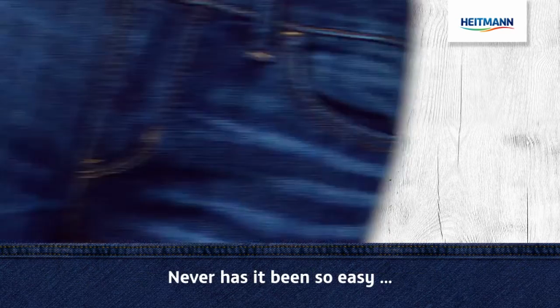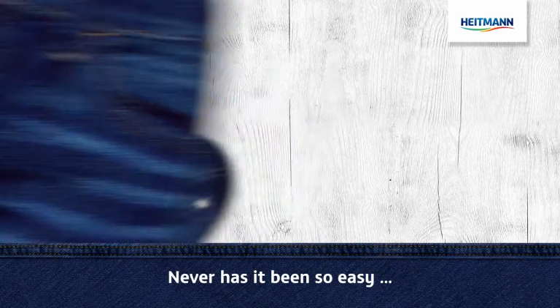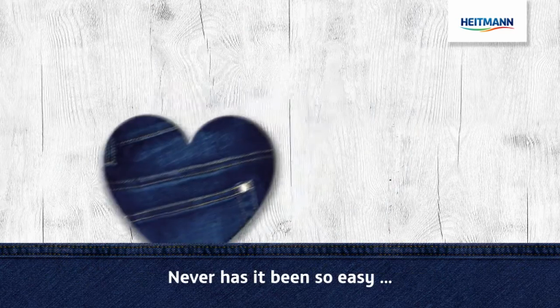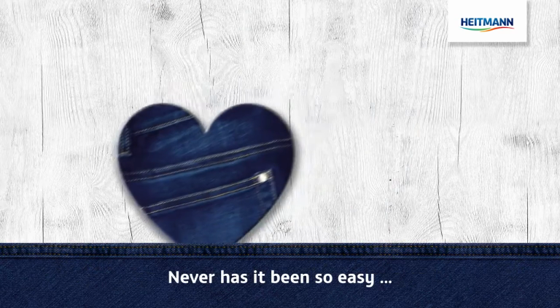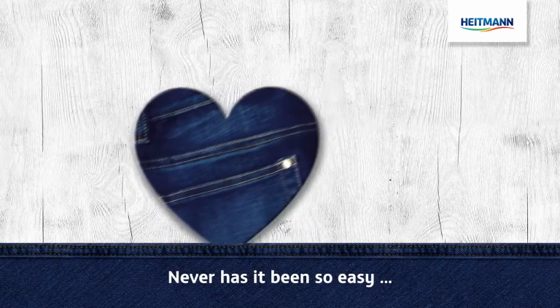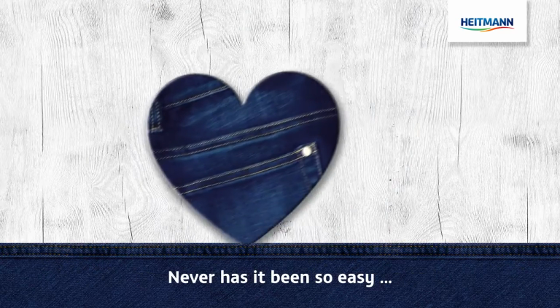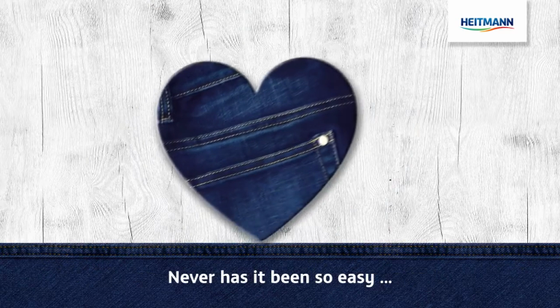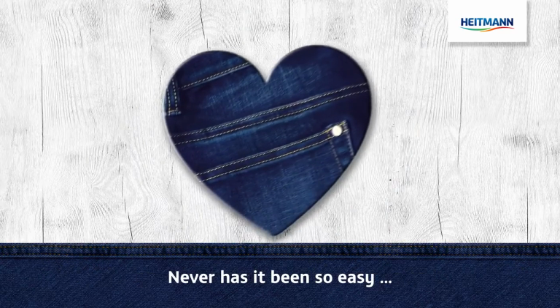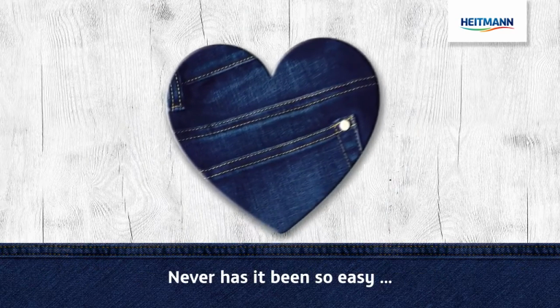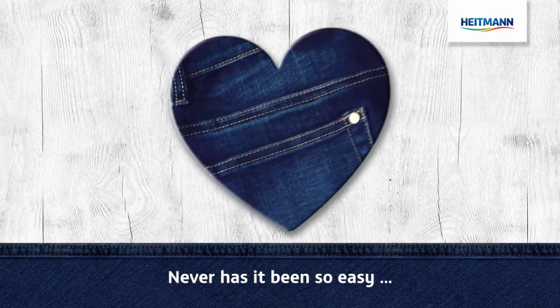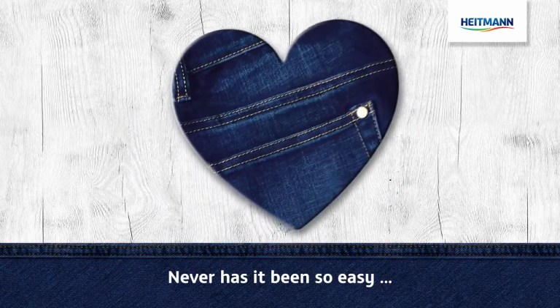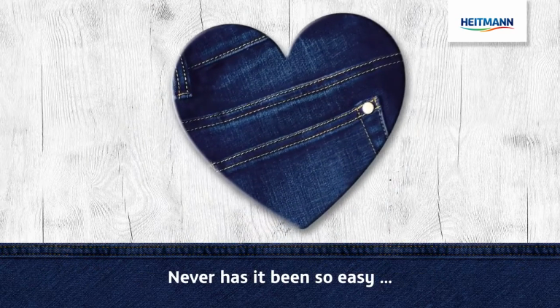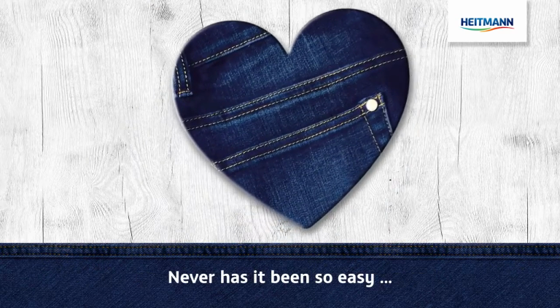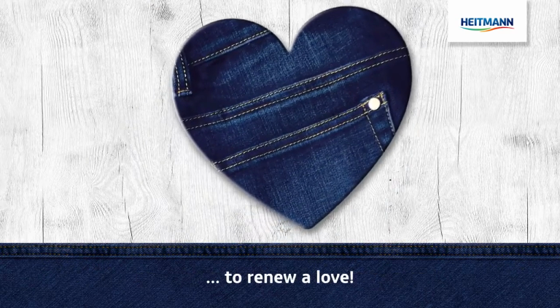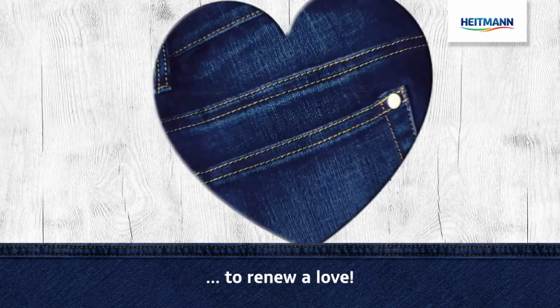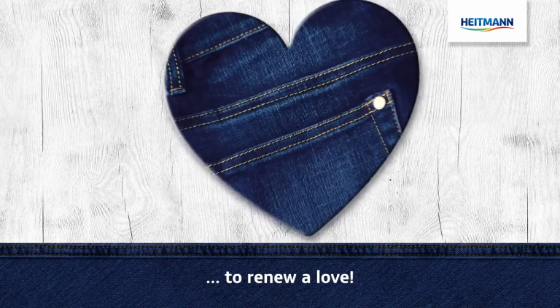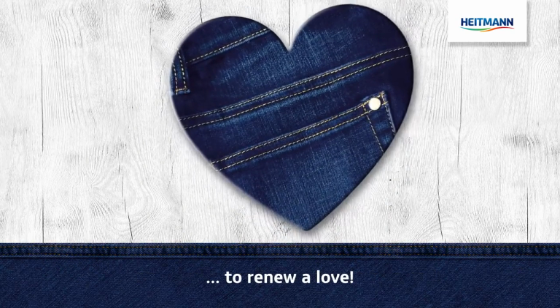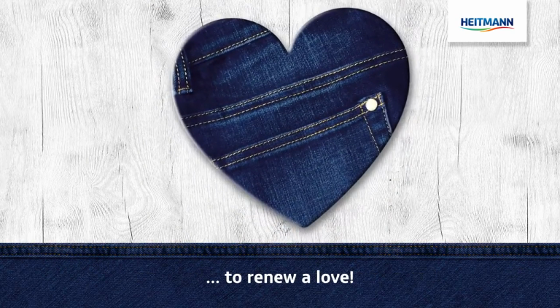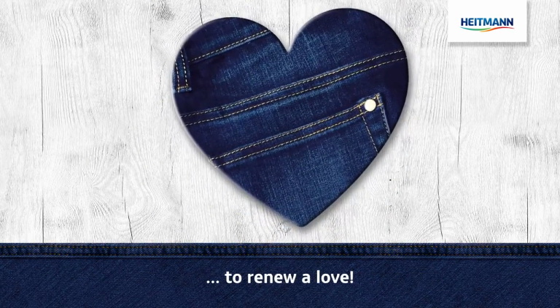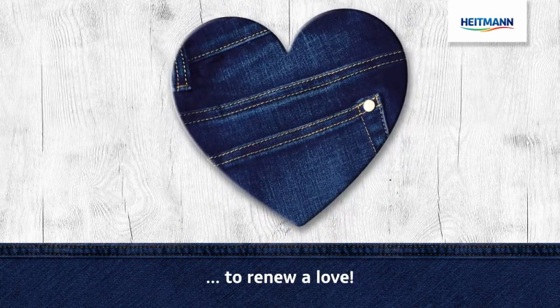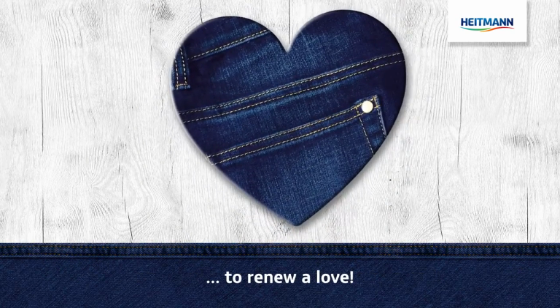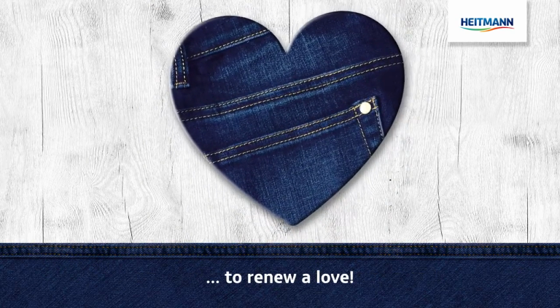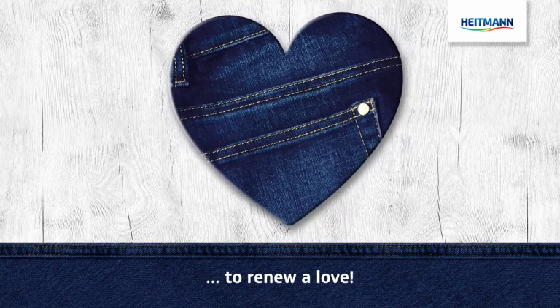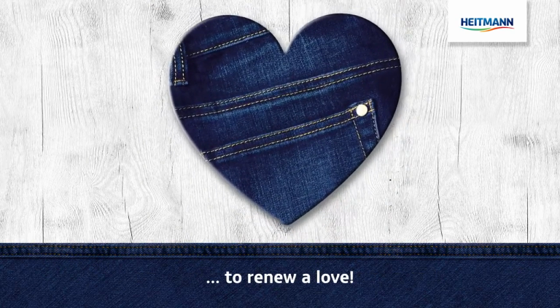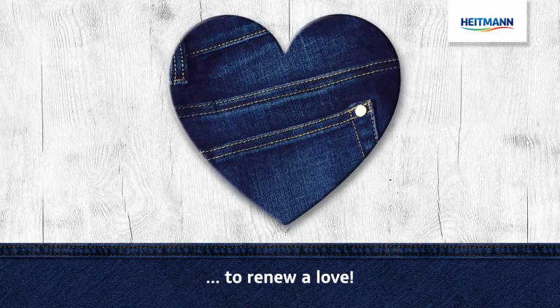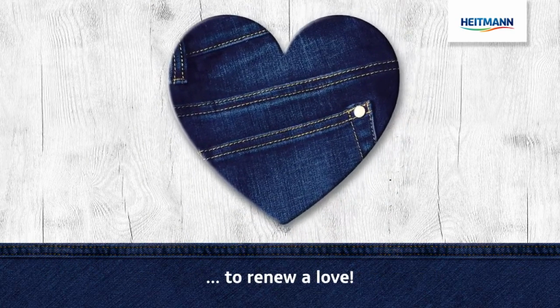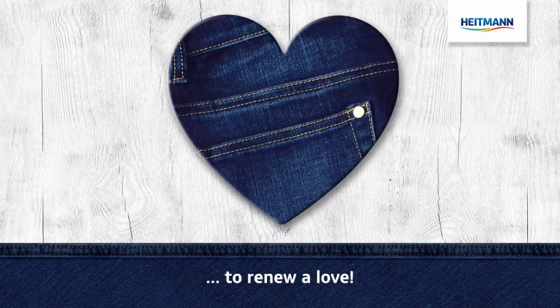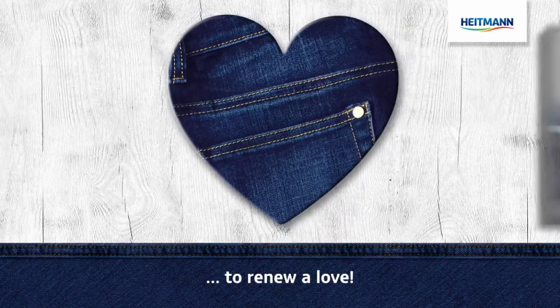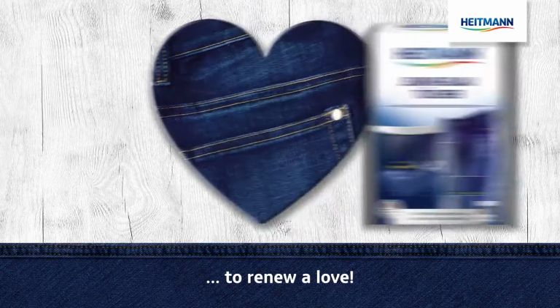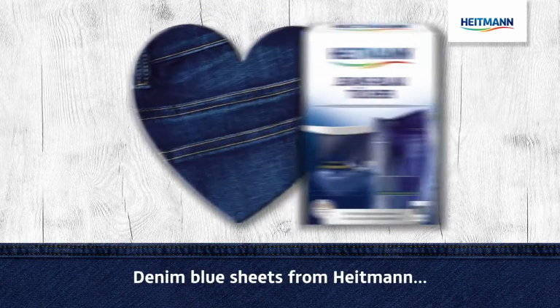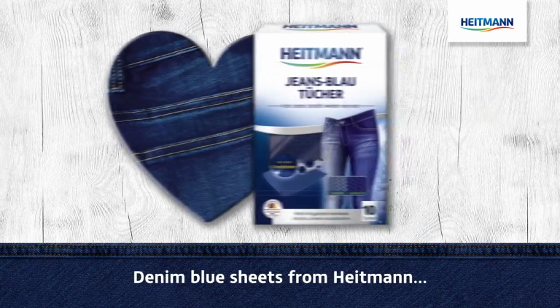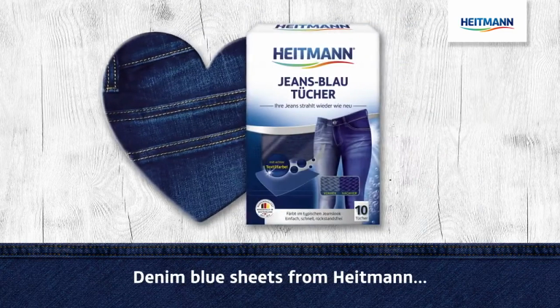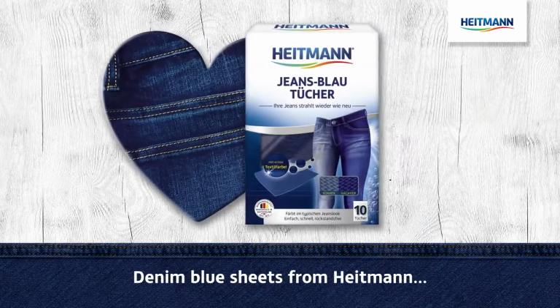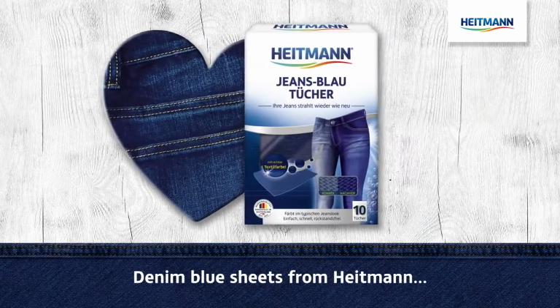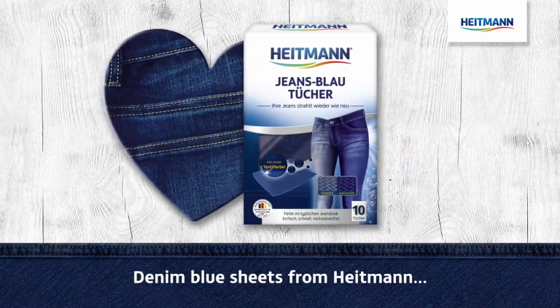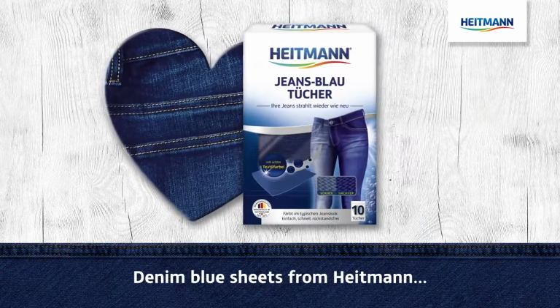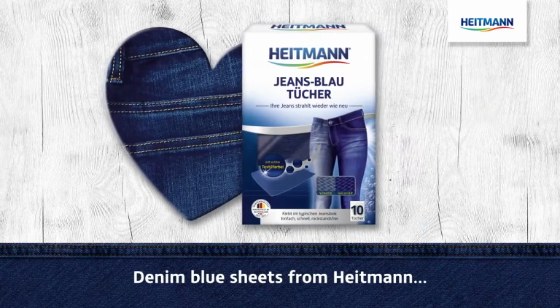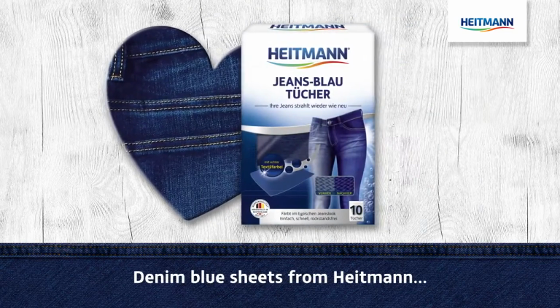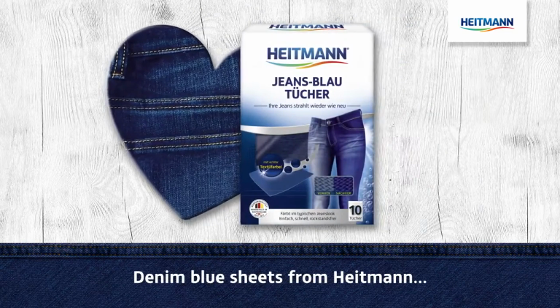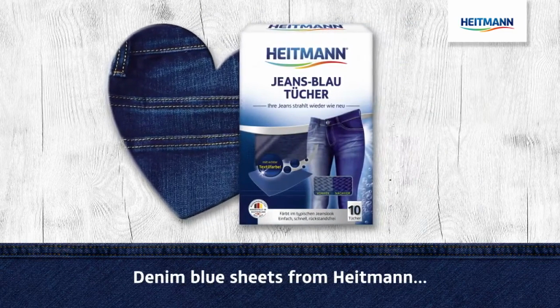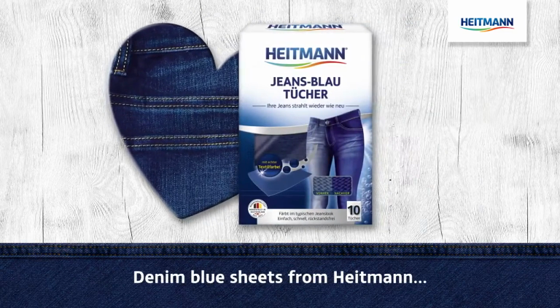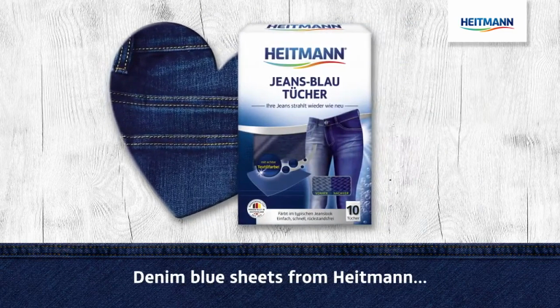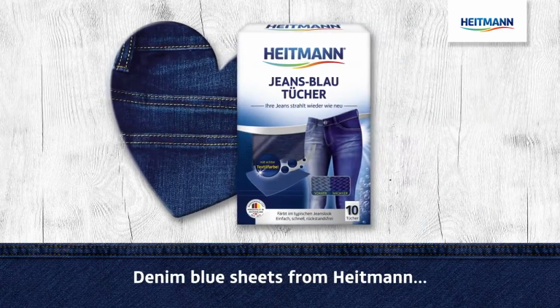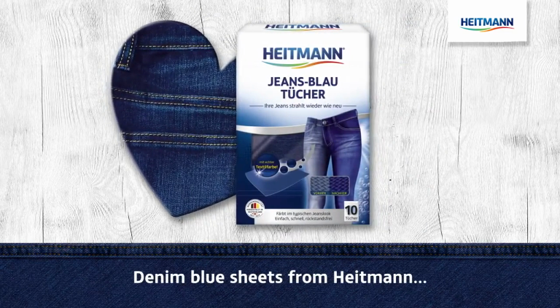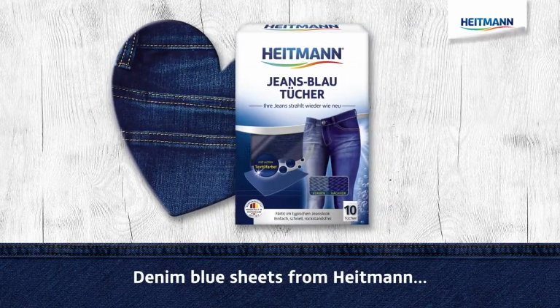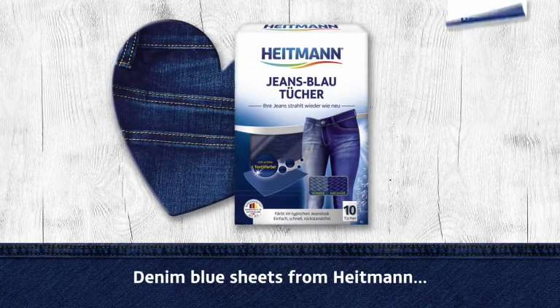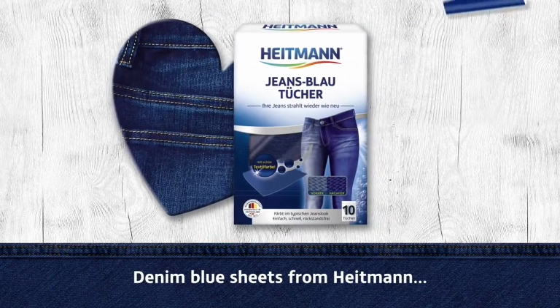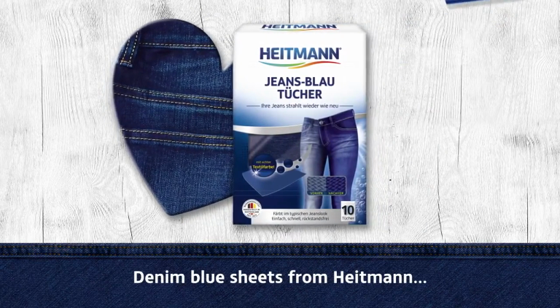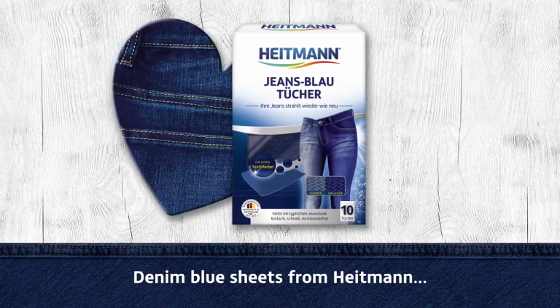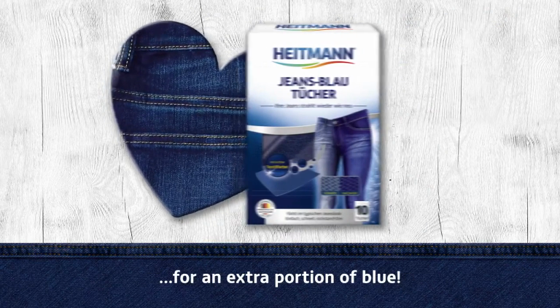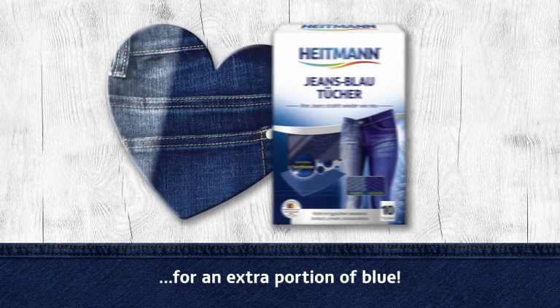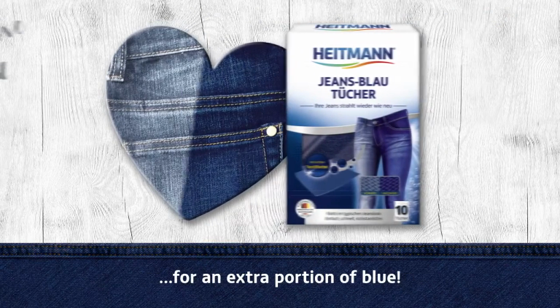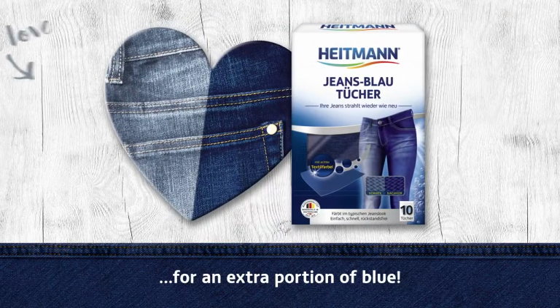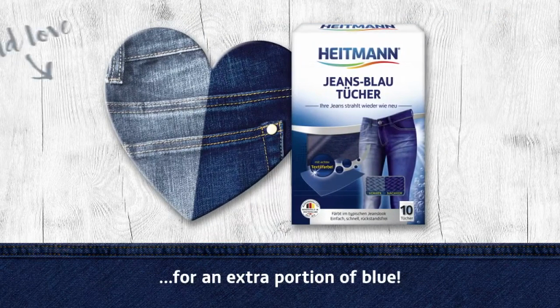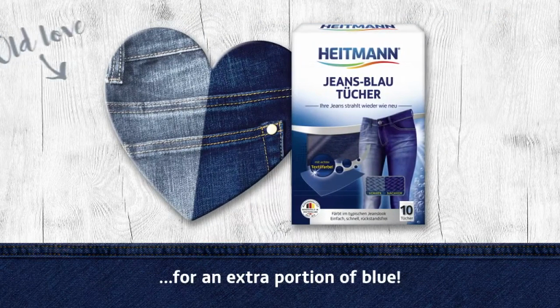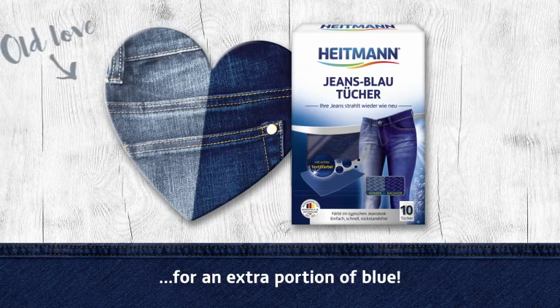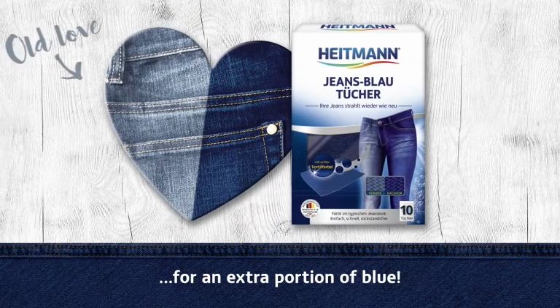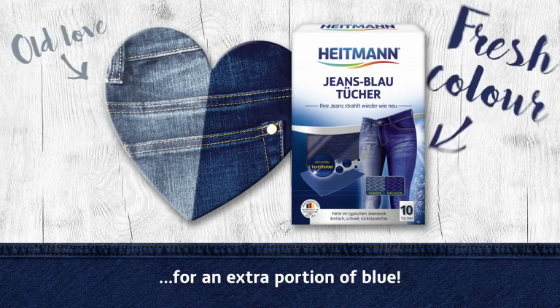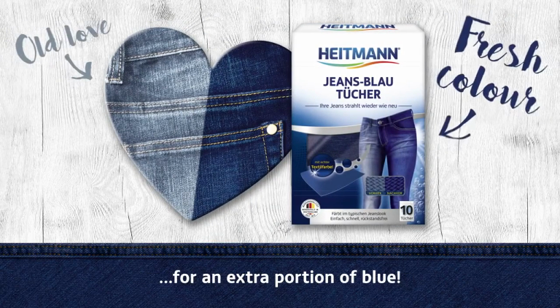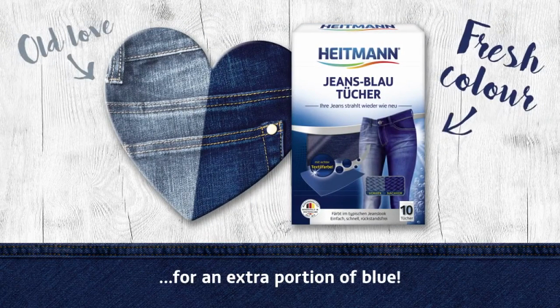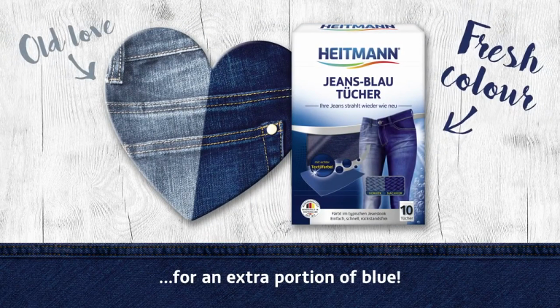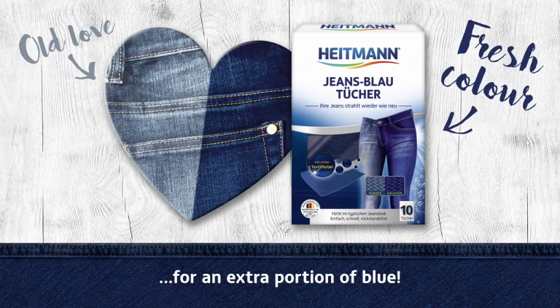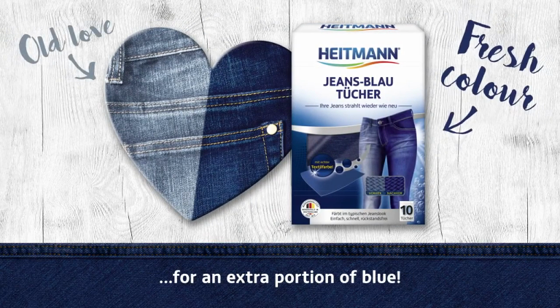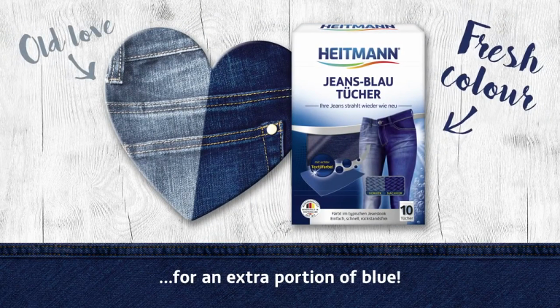Never has it been so easy to renew a love. Denim blue sheets from Heitmann — for an extra portion of blue.